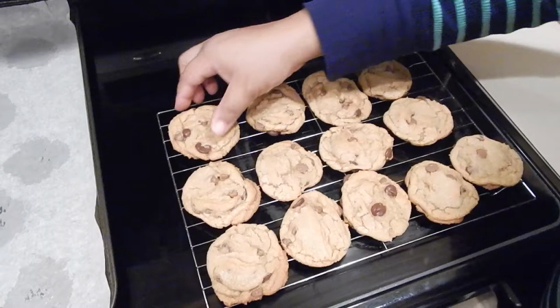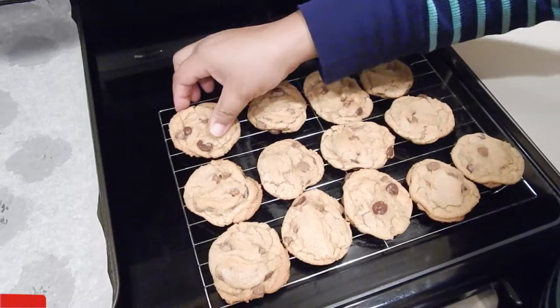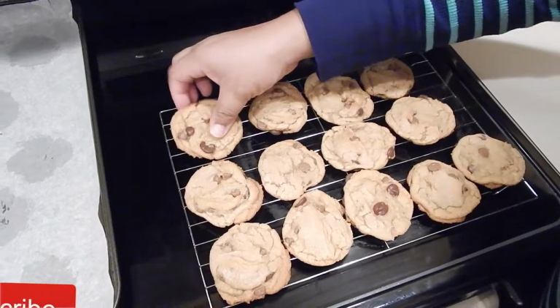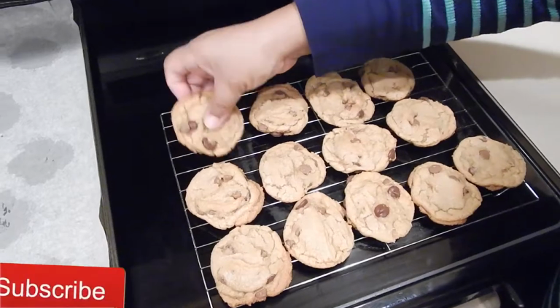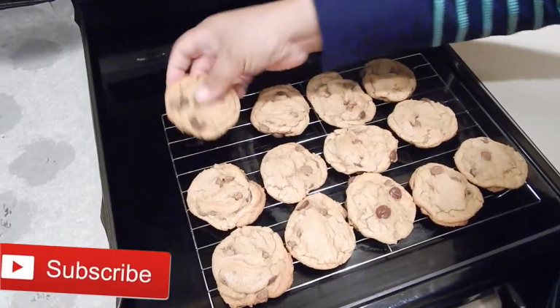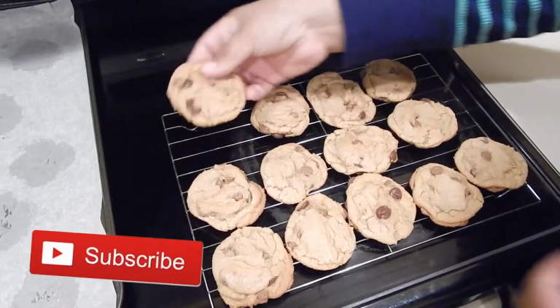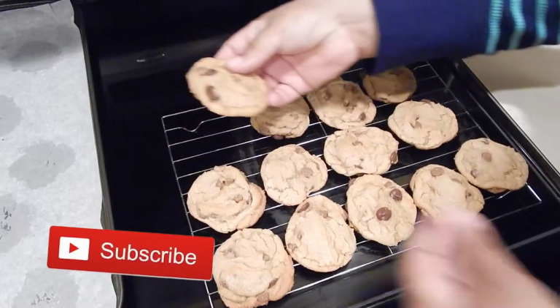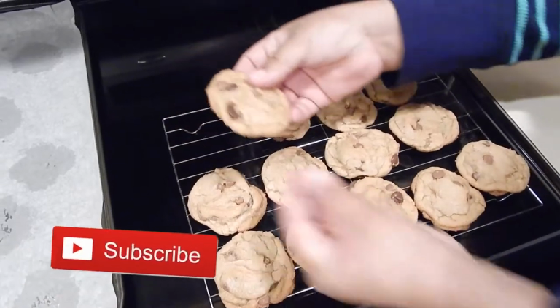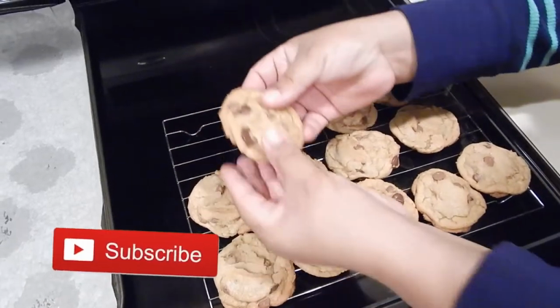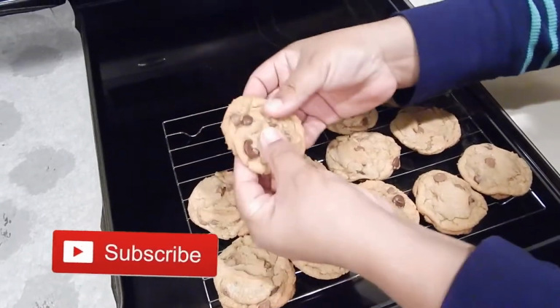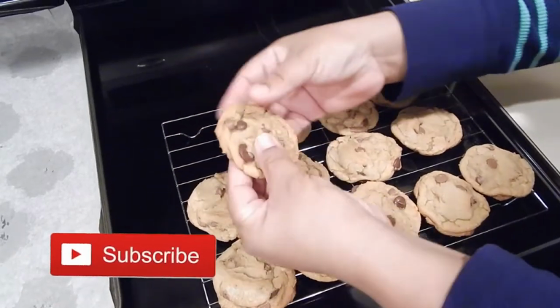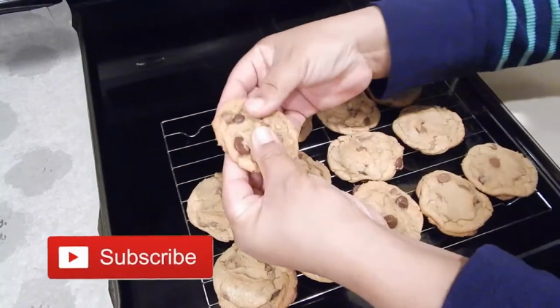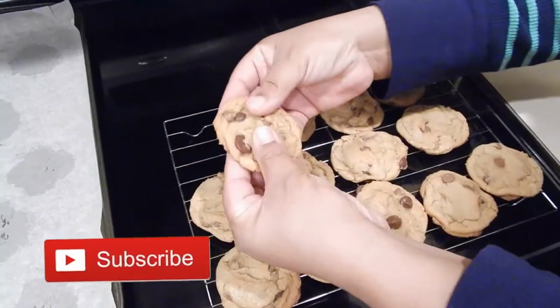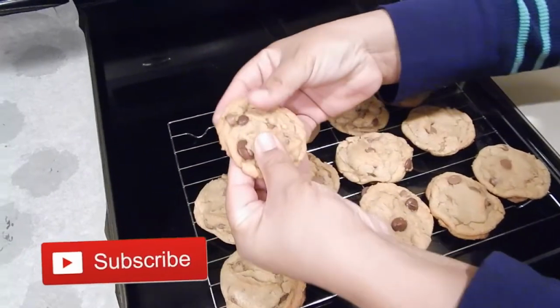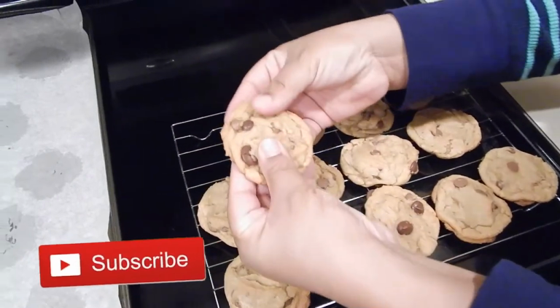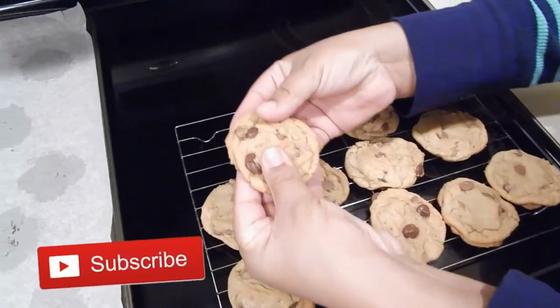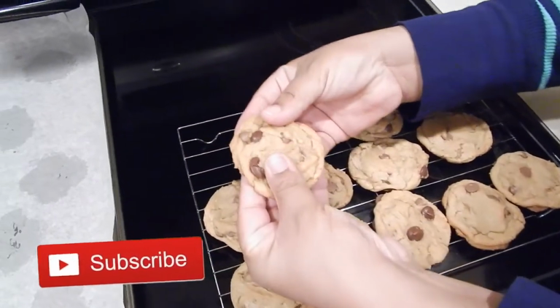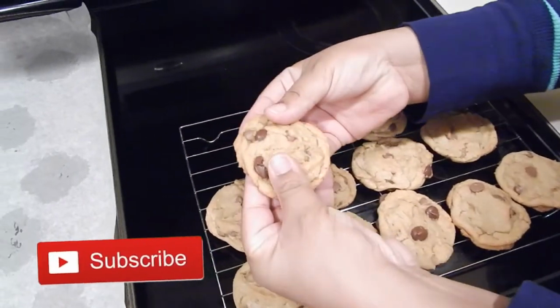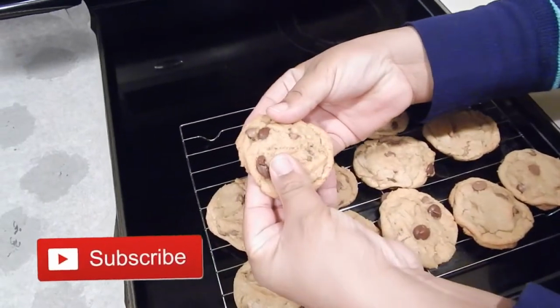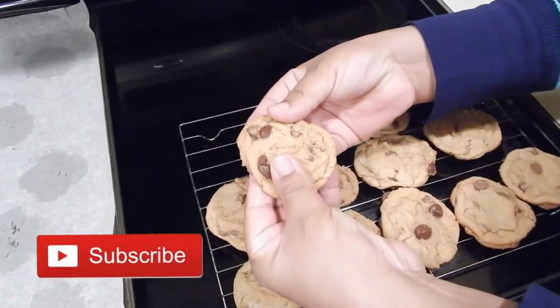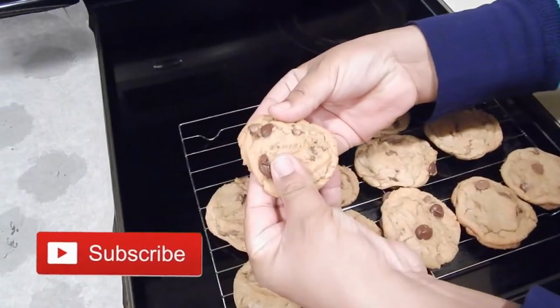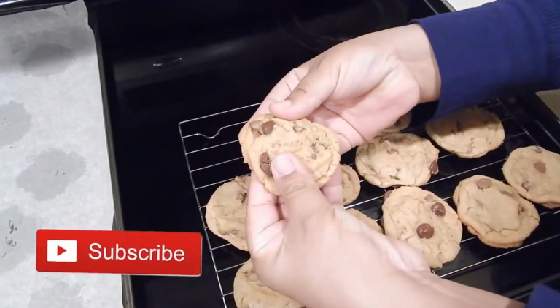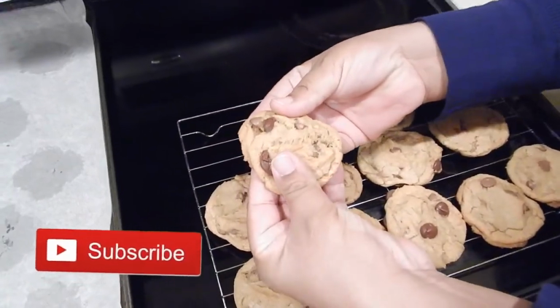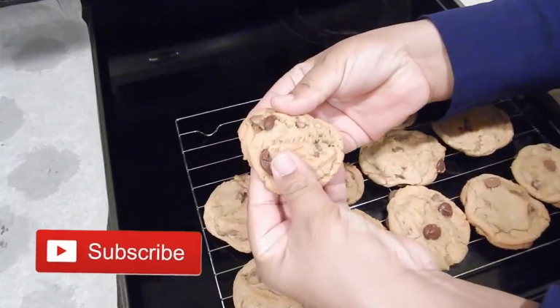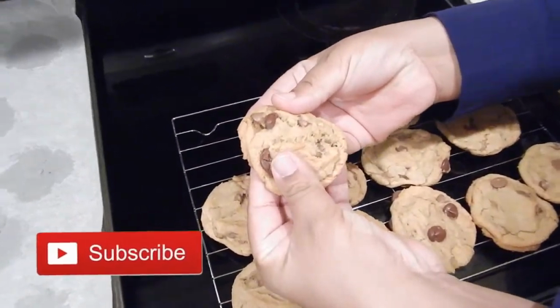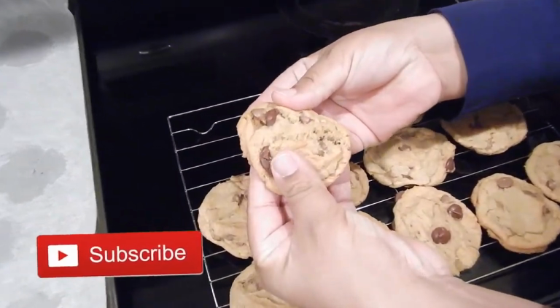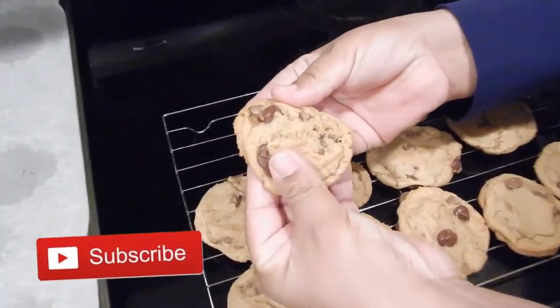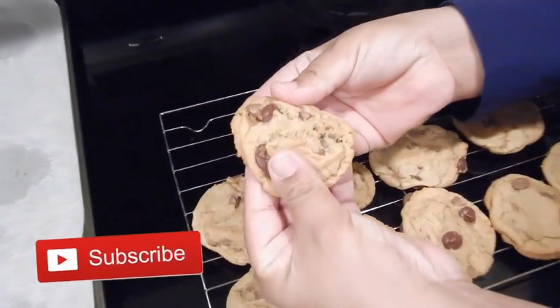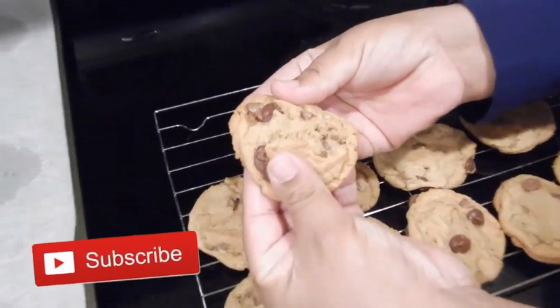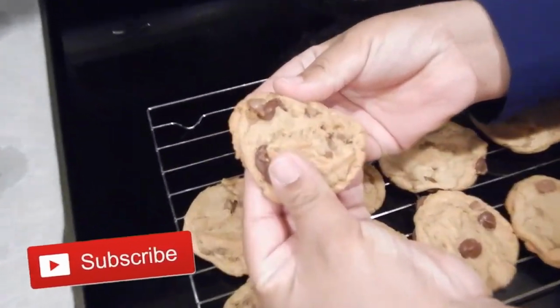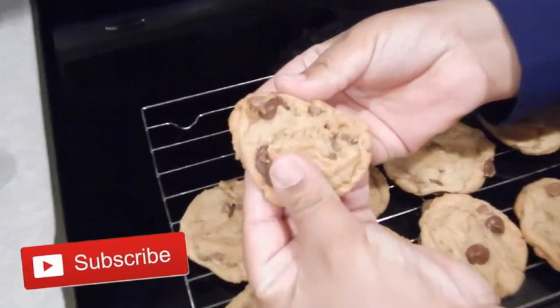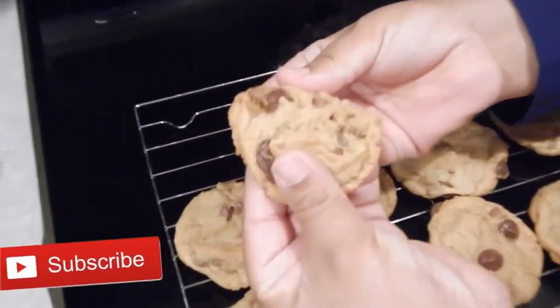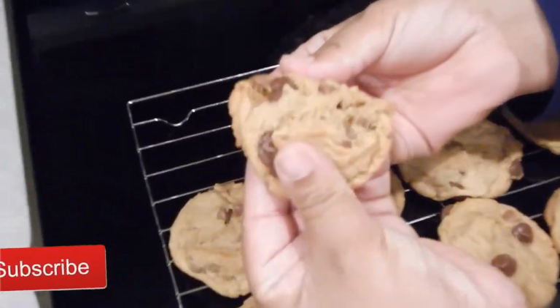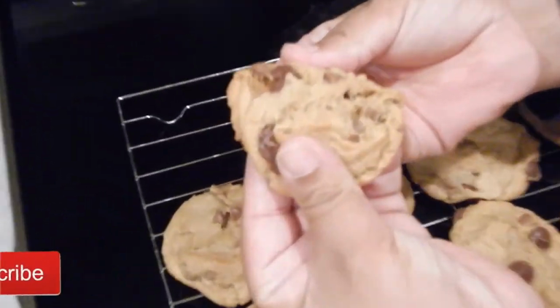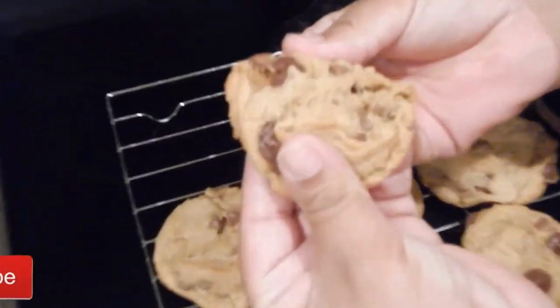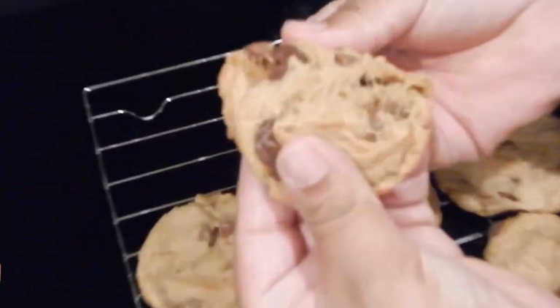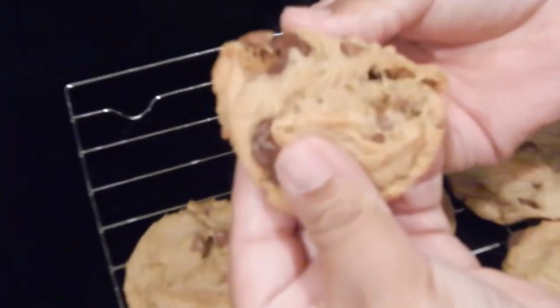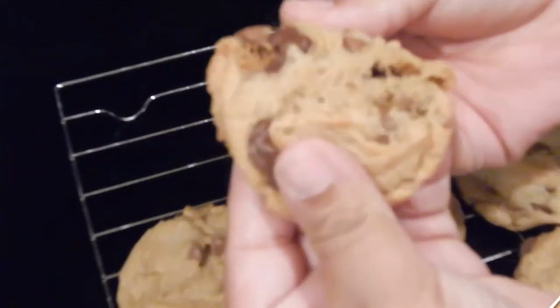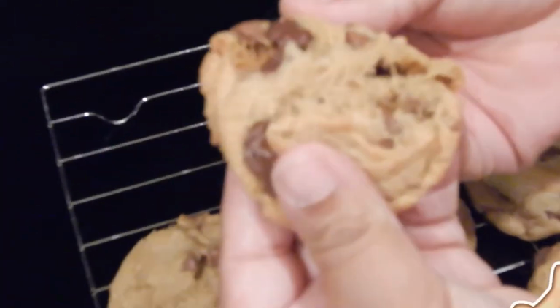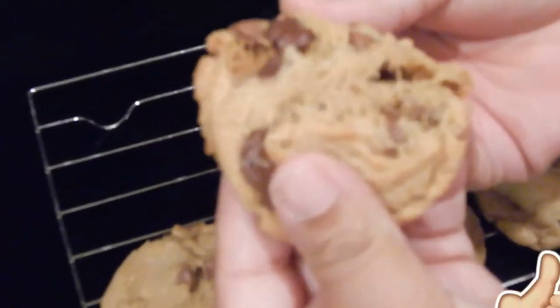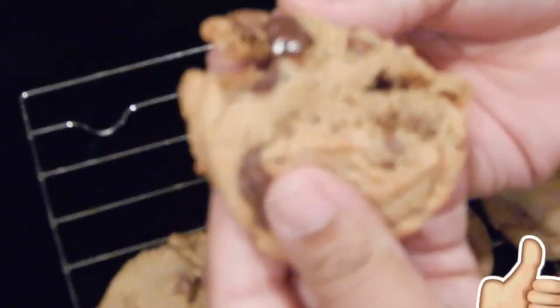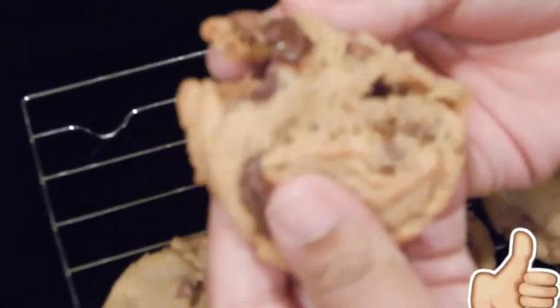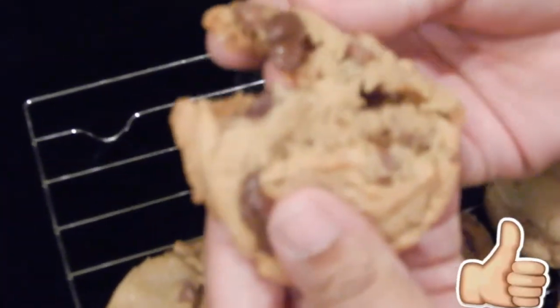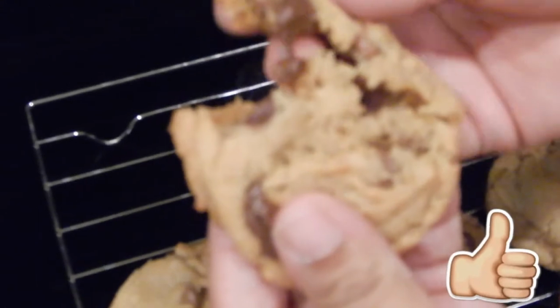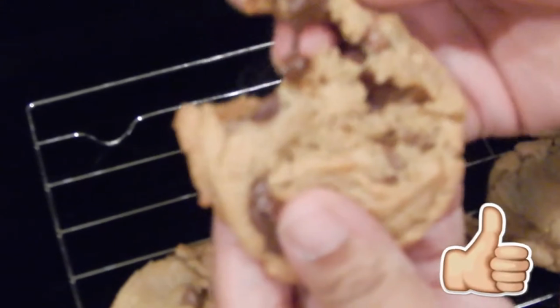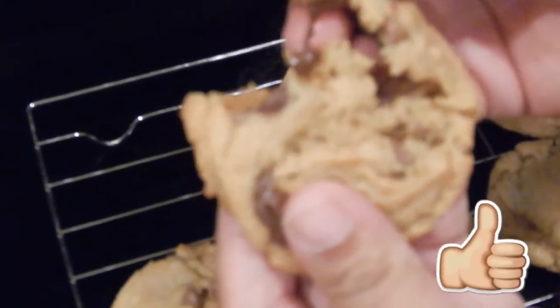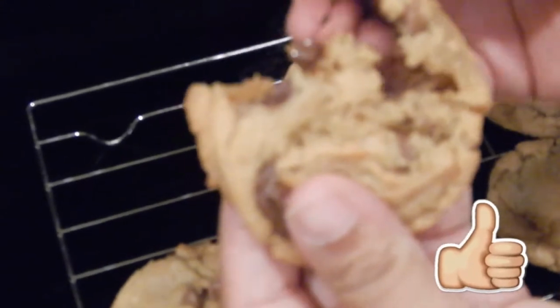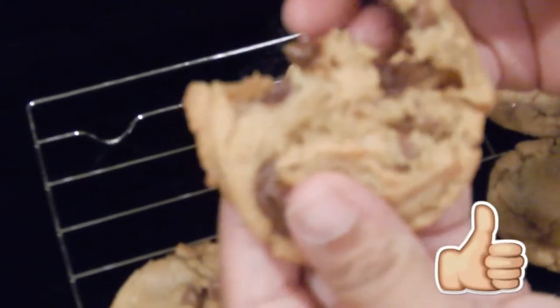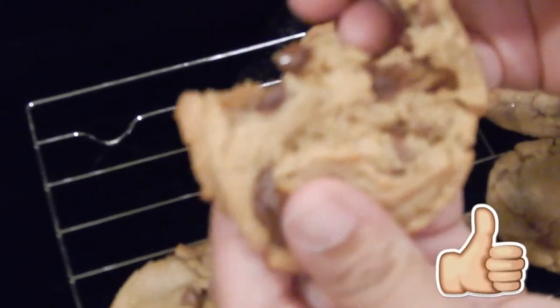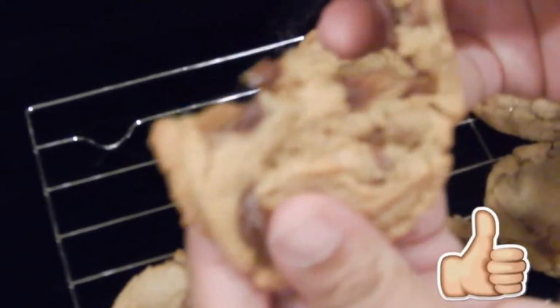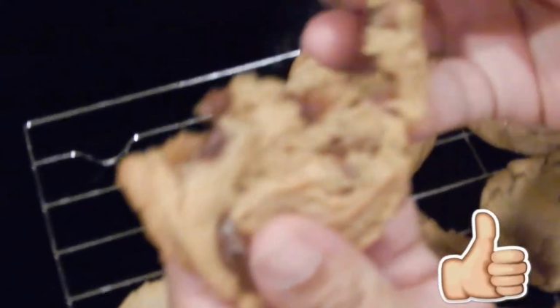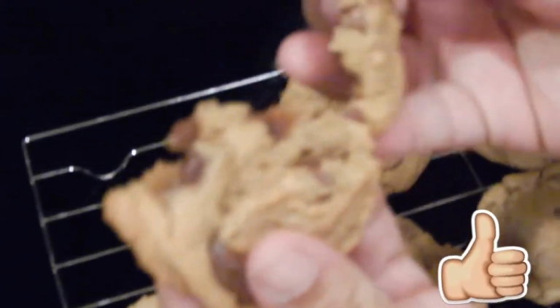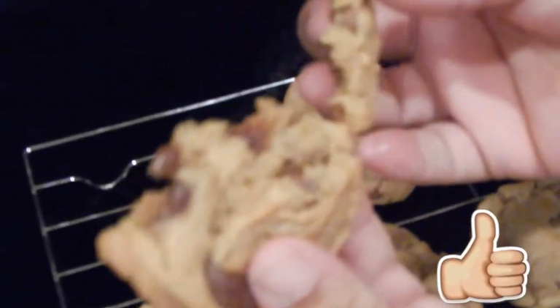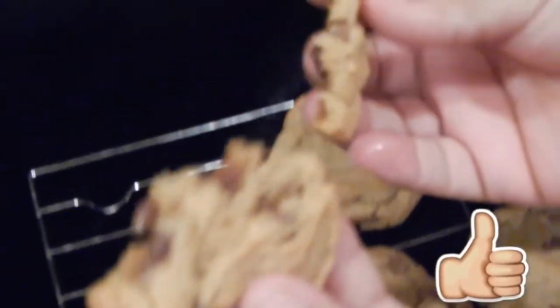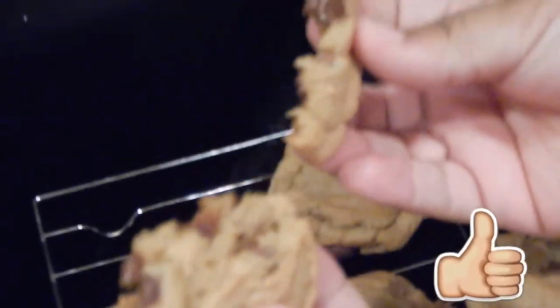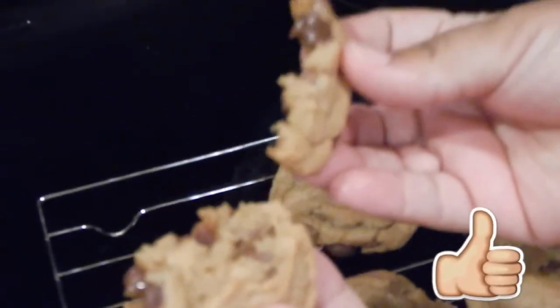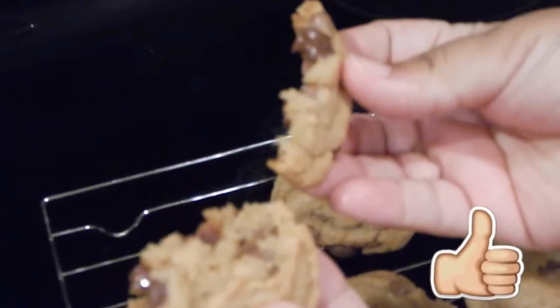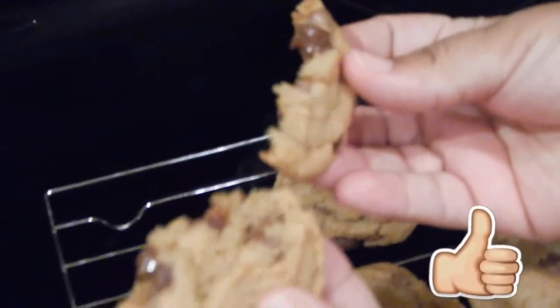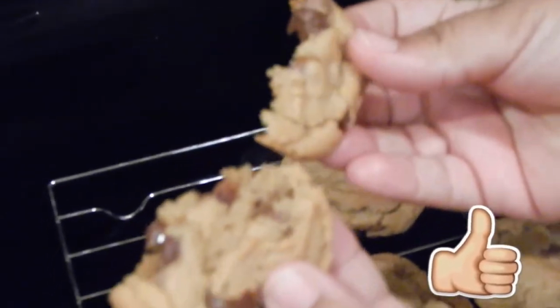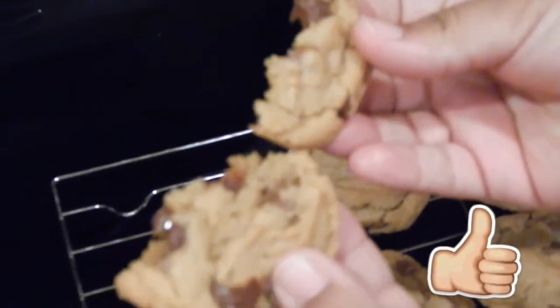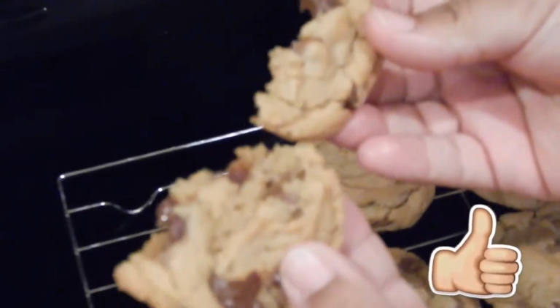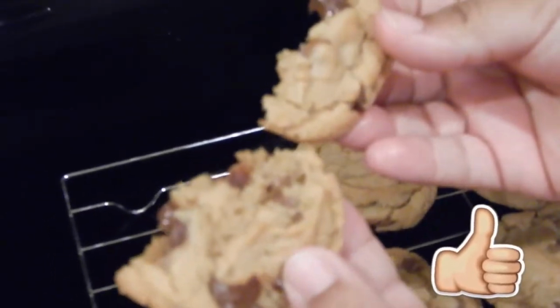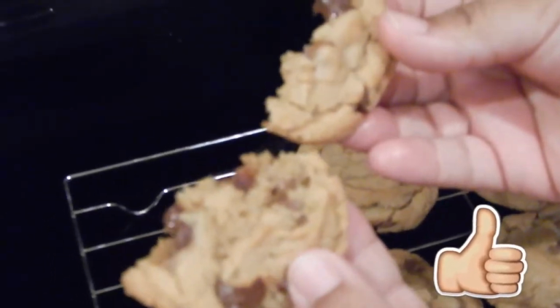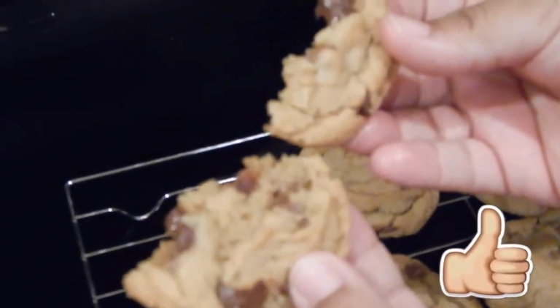Hello everyone, welcome back to the channel. Today we're going to be making these delicious chocolate chip cookies. Let's get started.